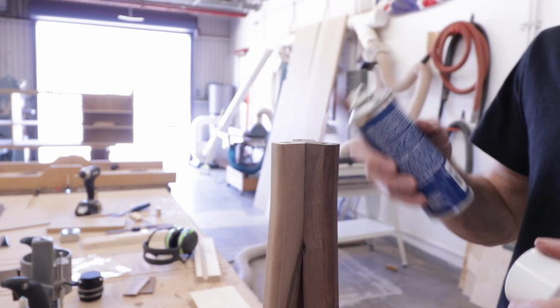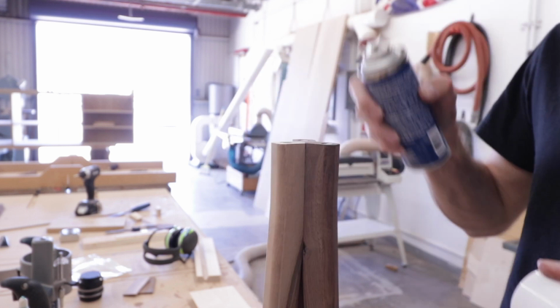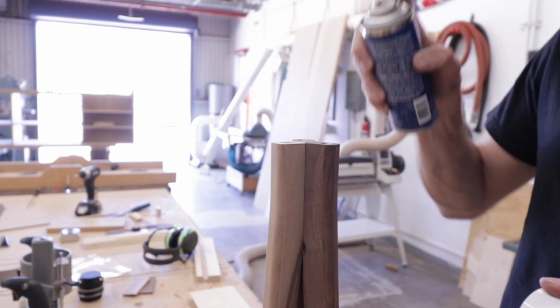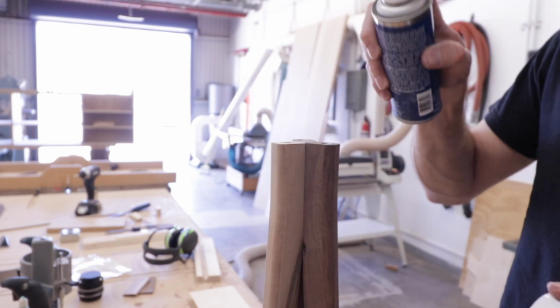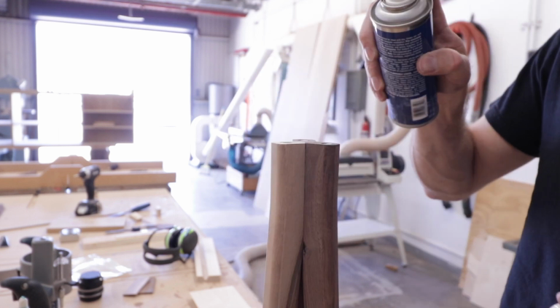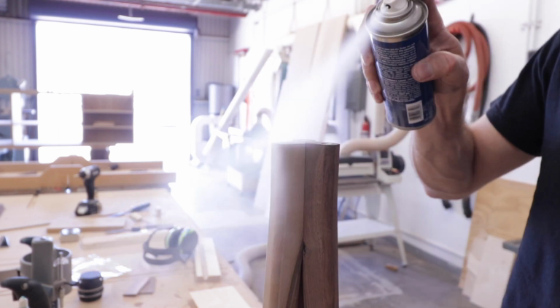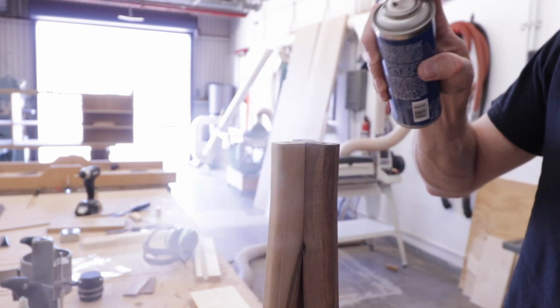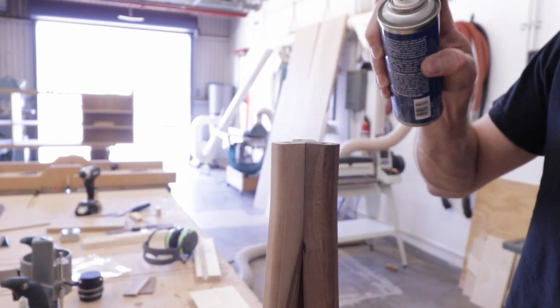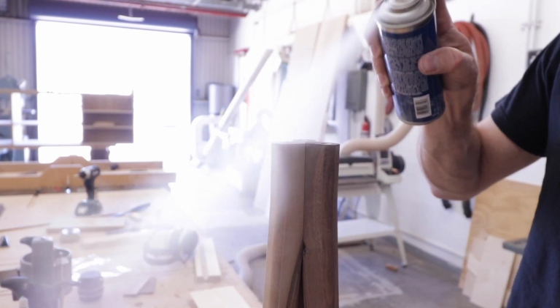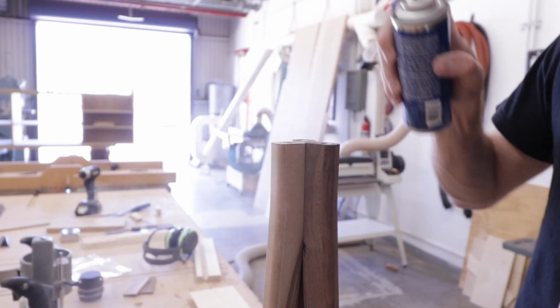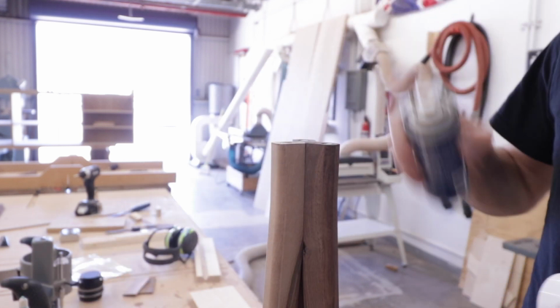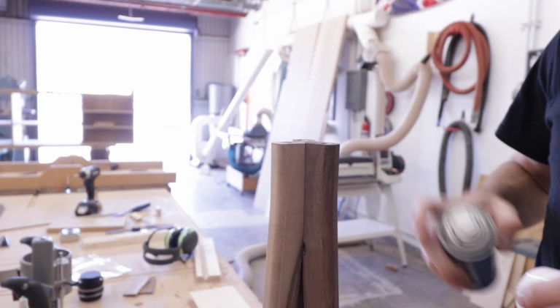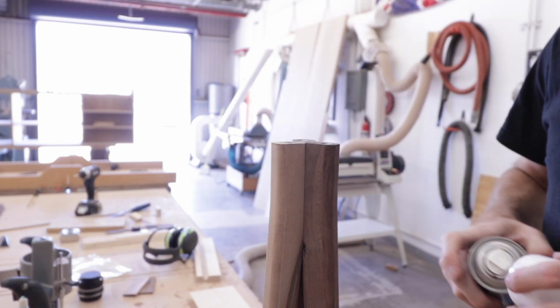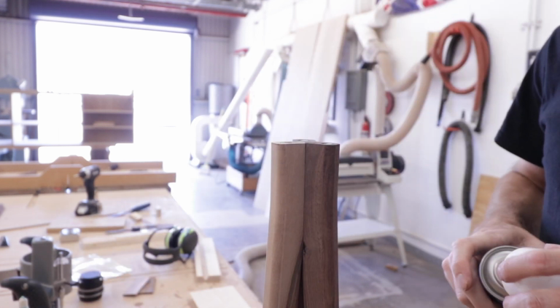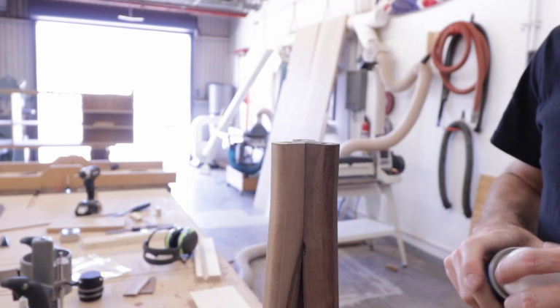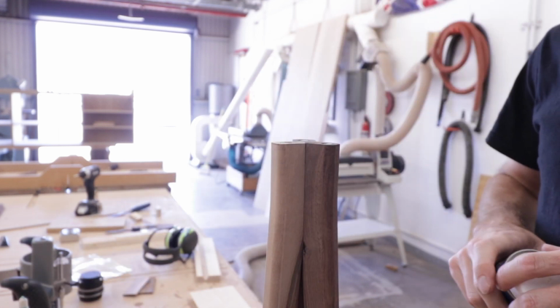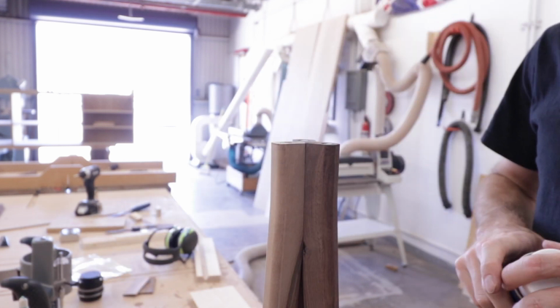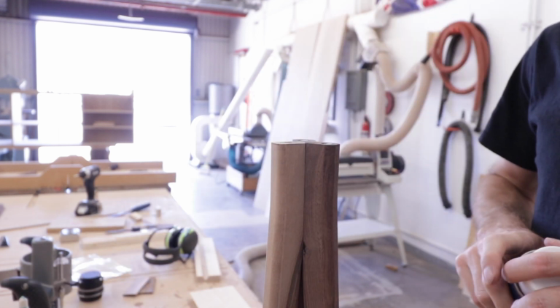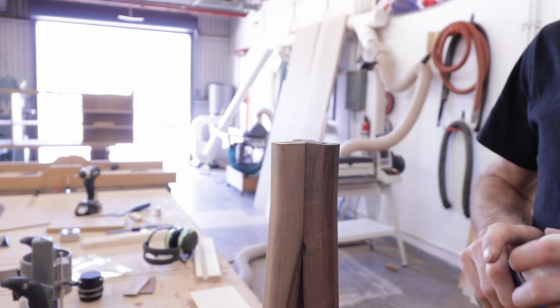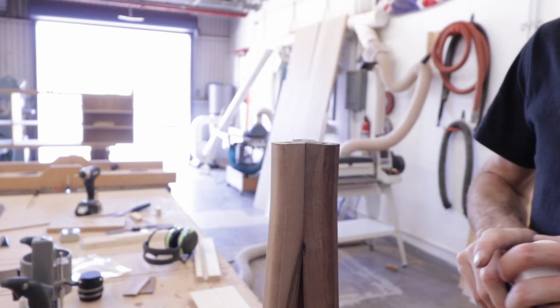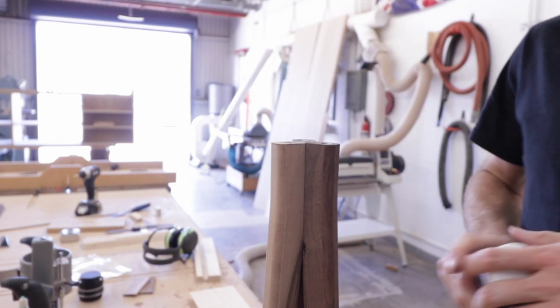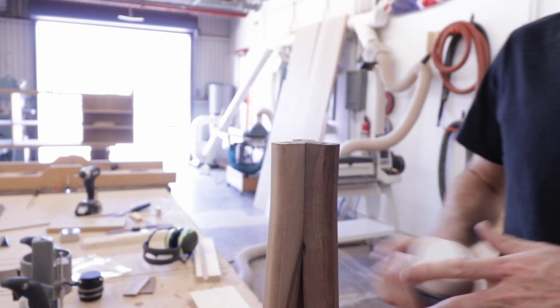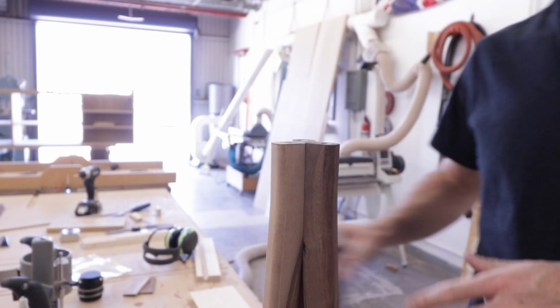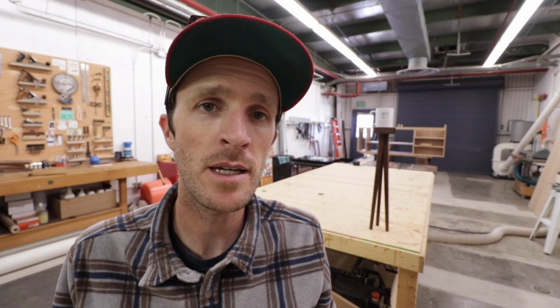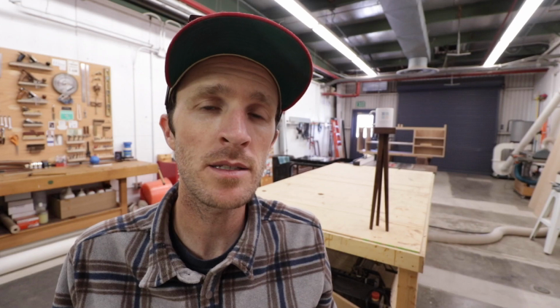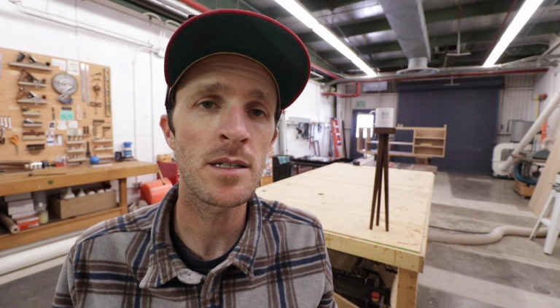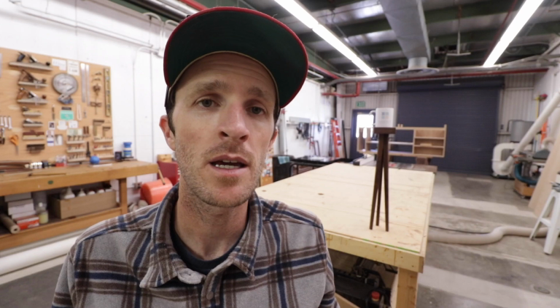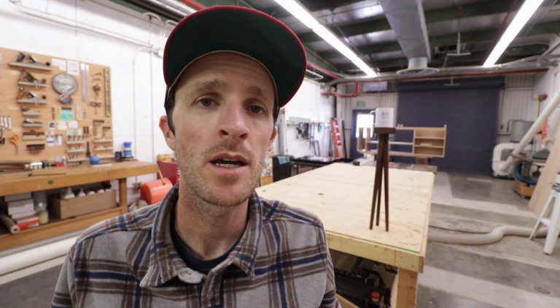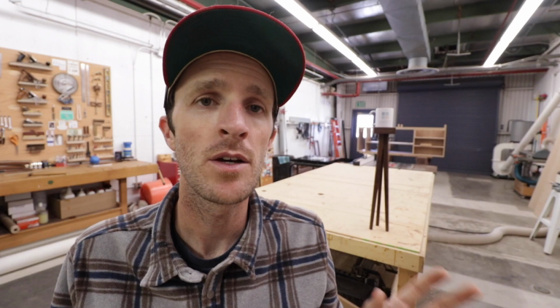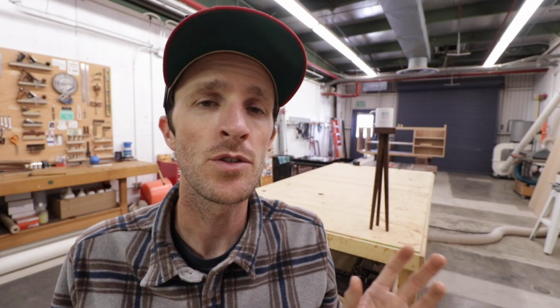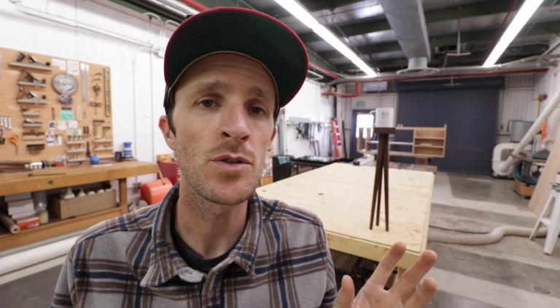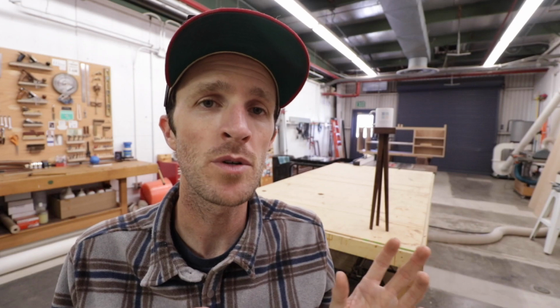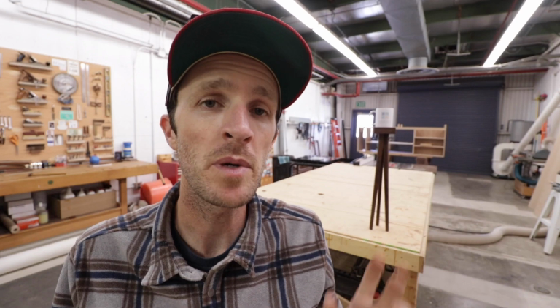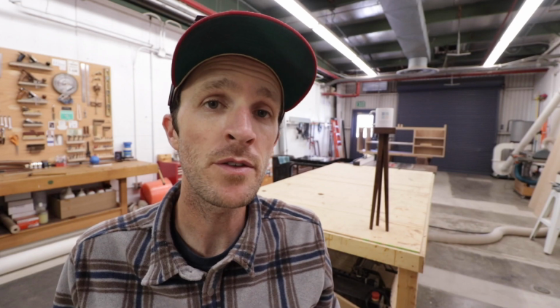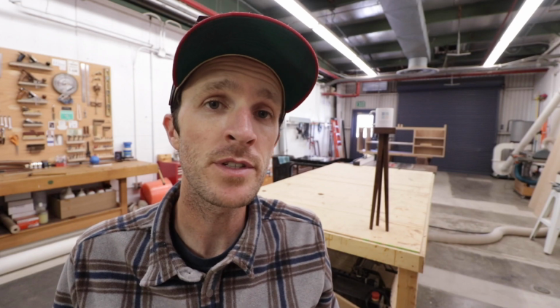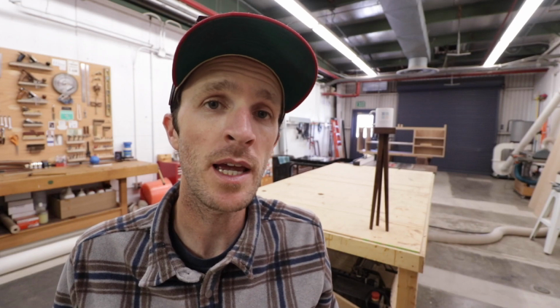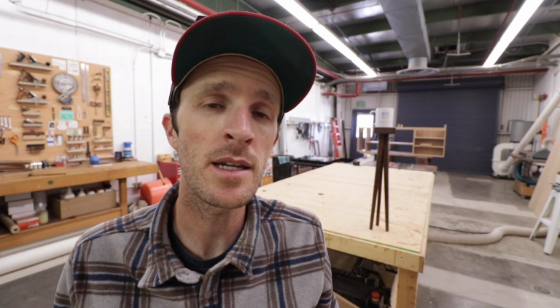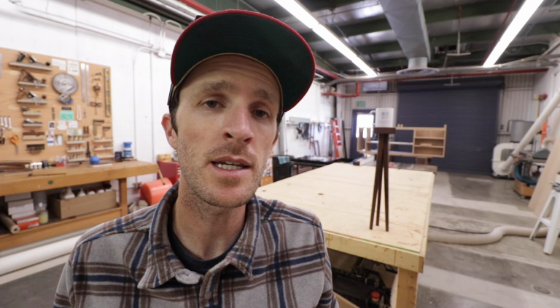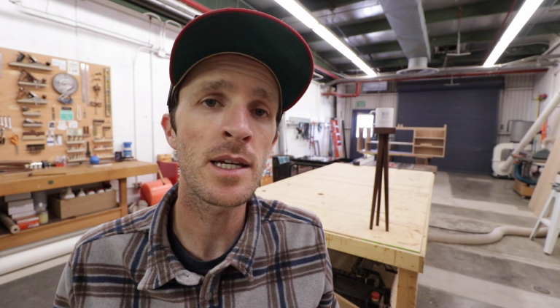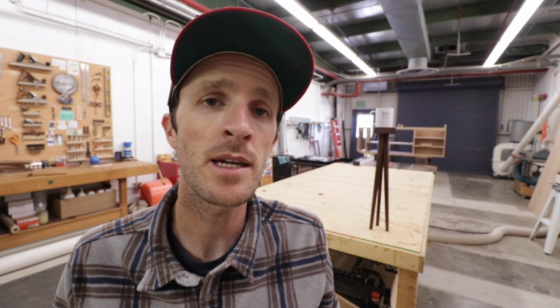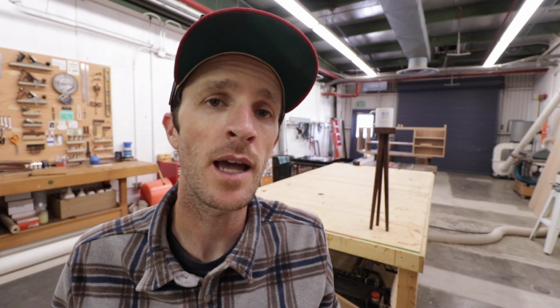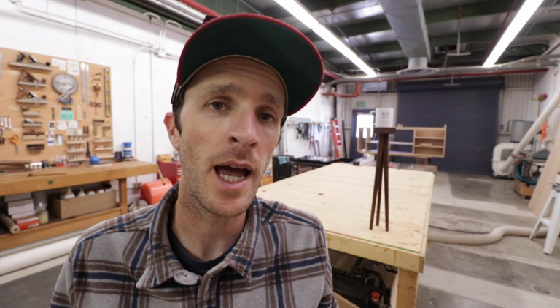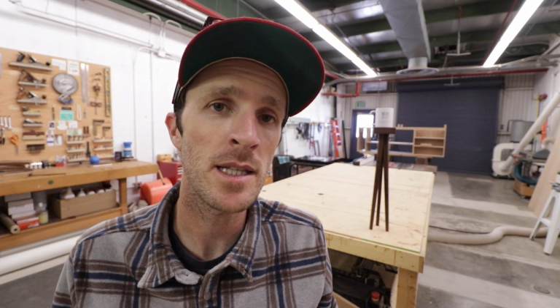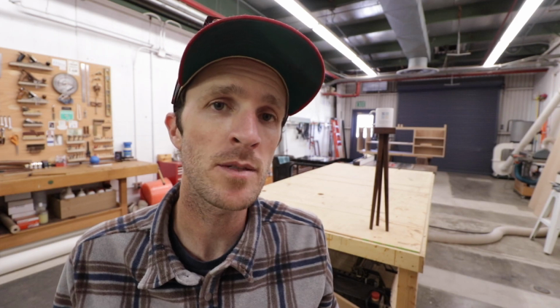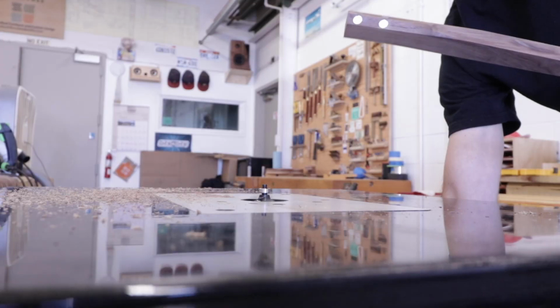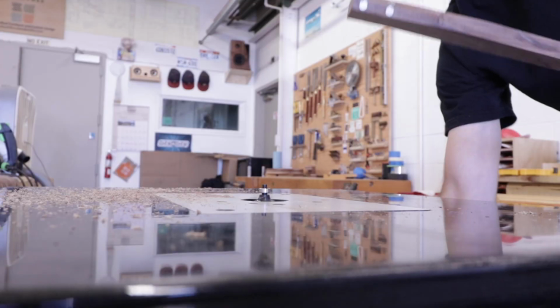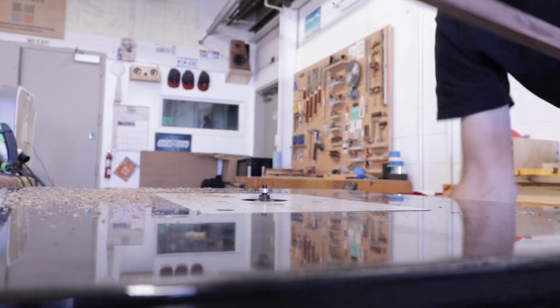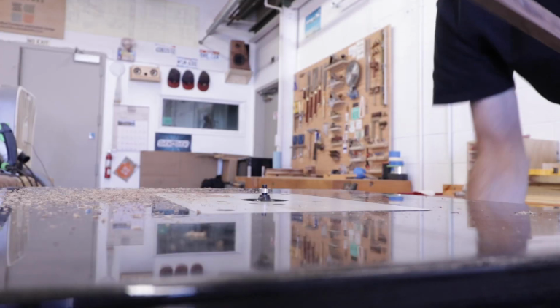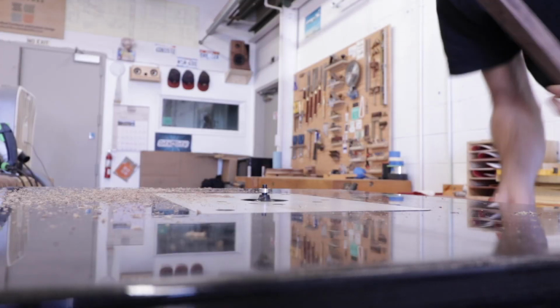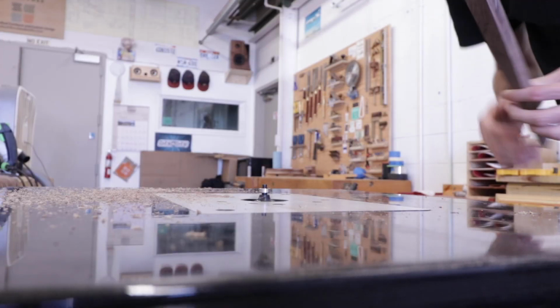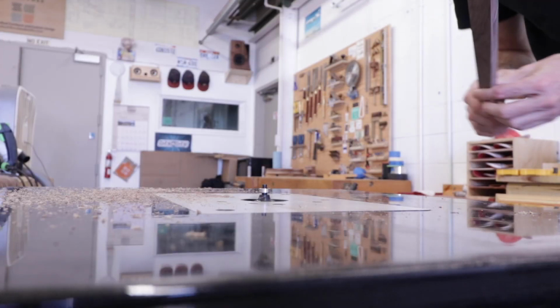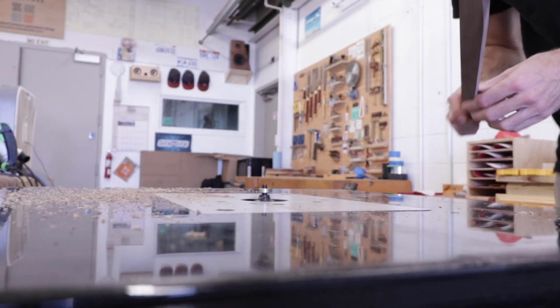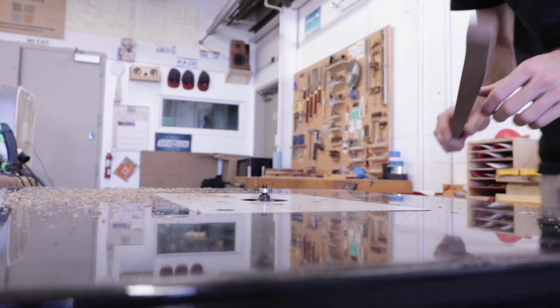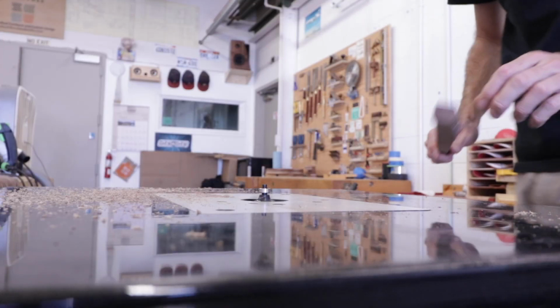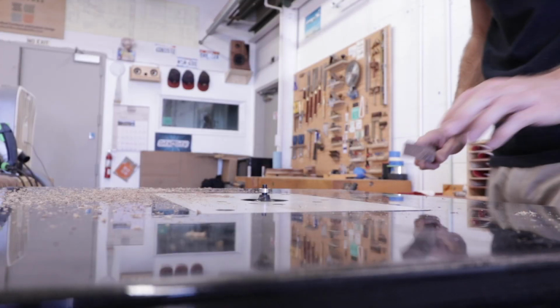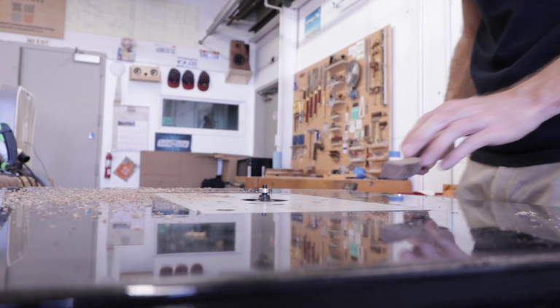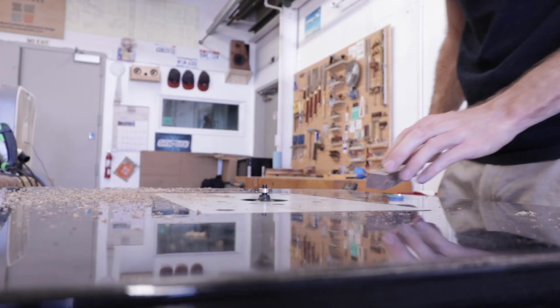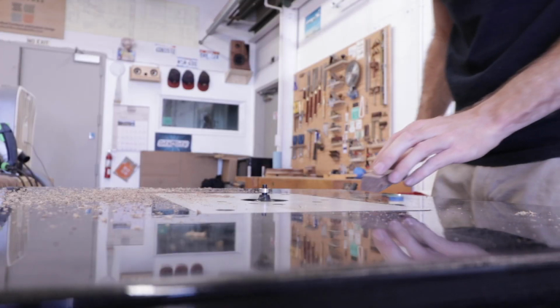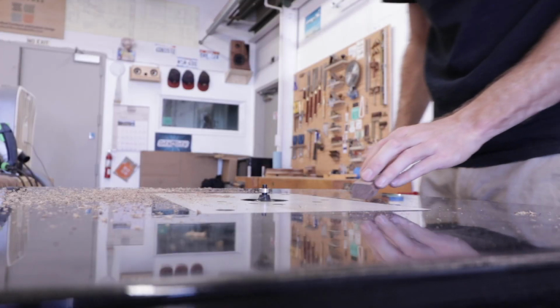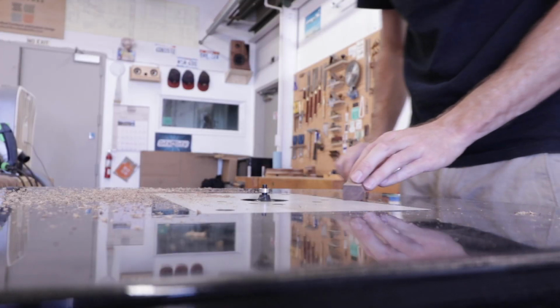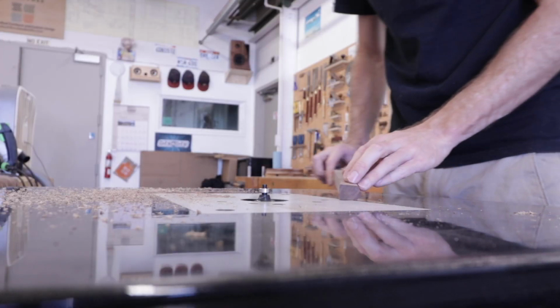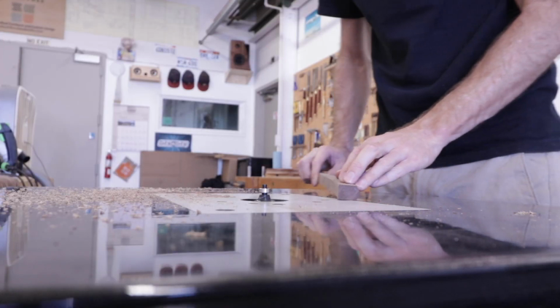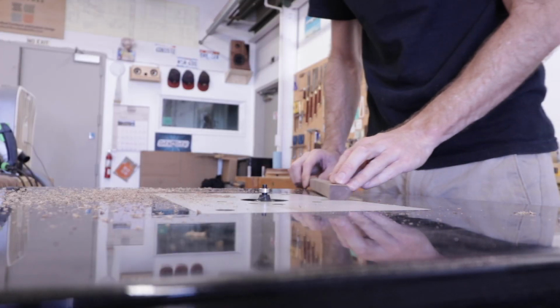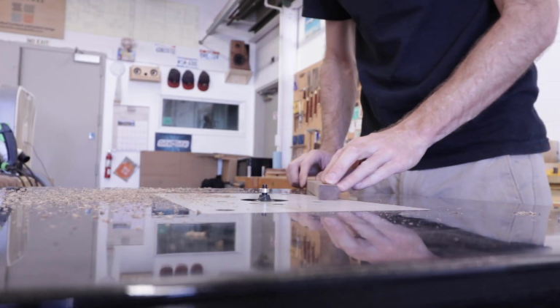Finally, I could round over the edges on the legs, do a bit of sanding, add some finish, and this one was pretty much done.